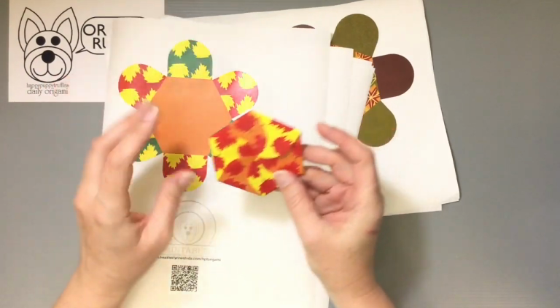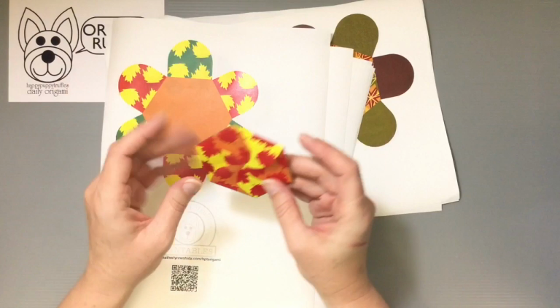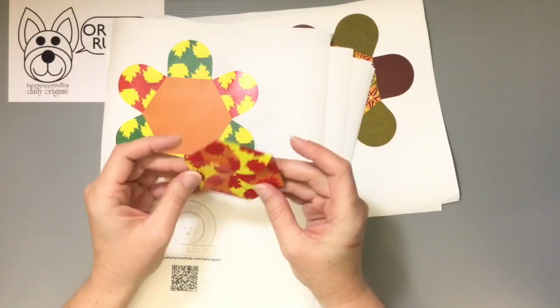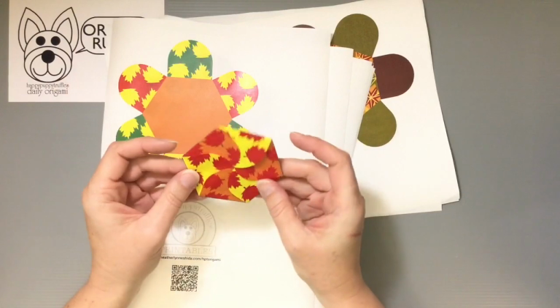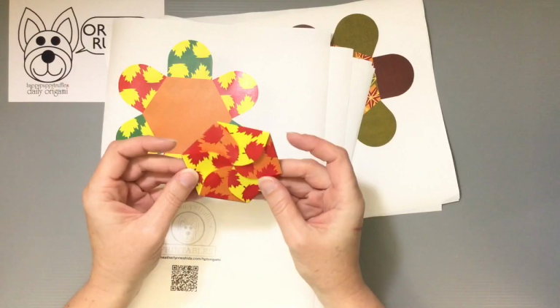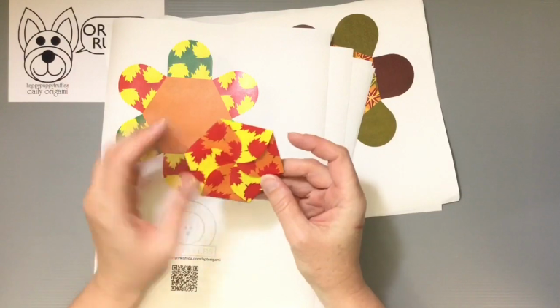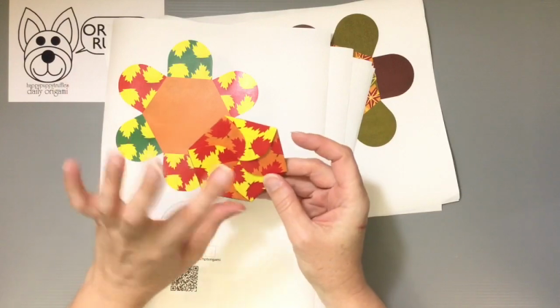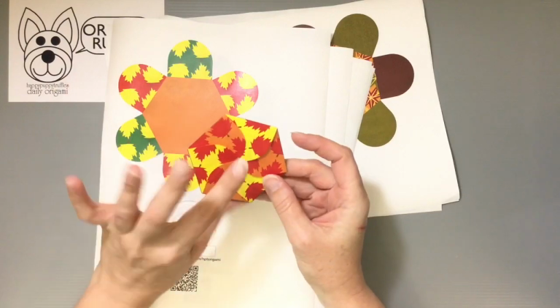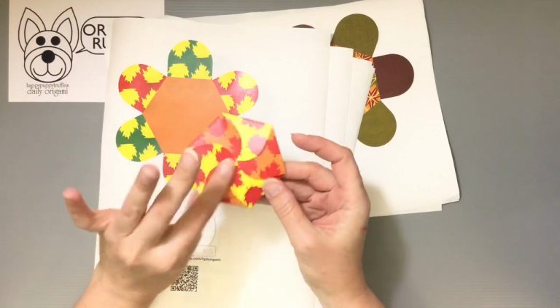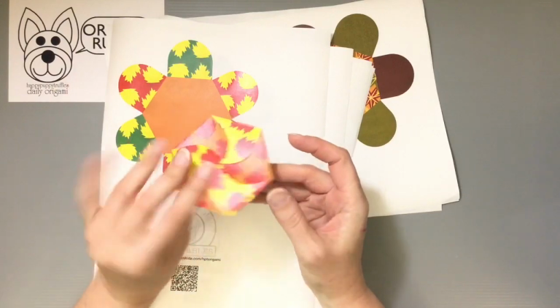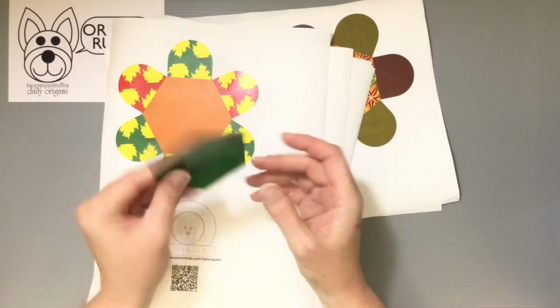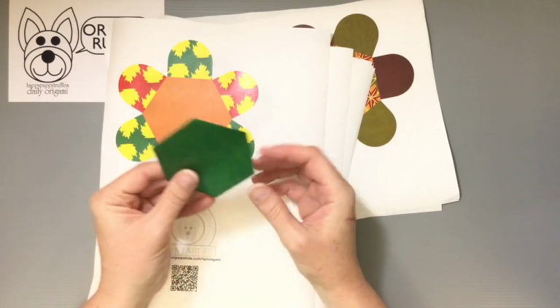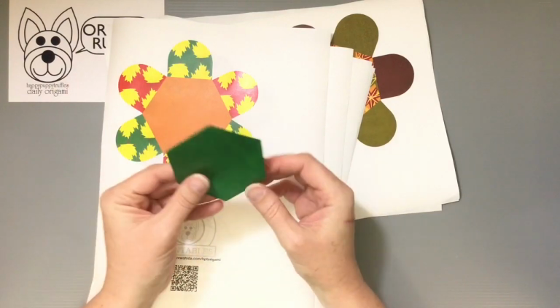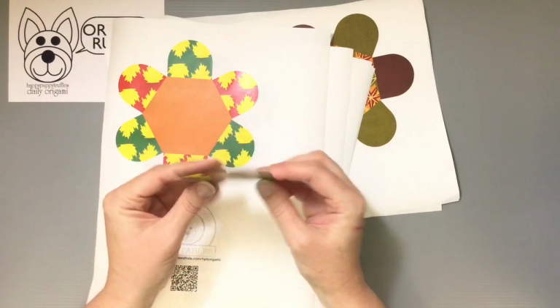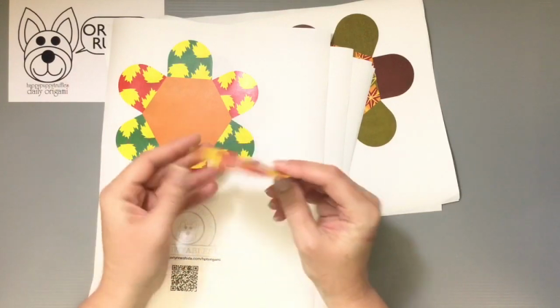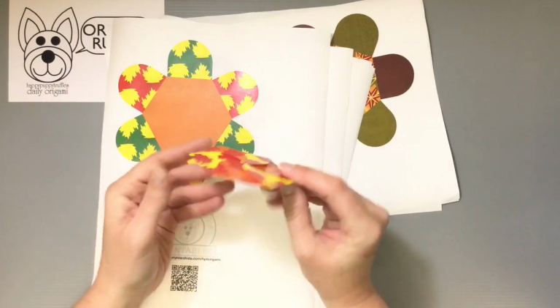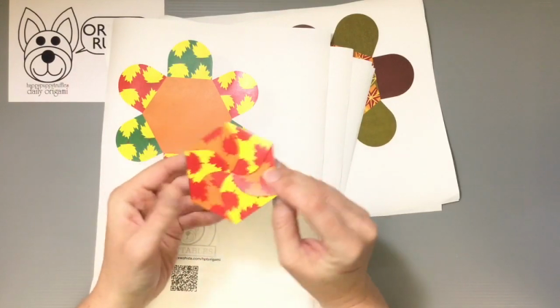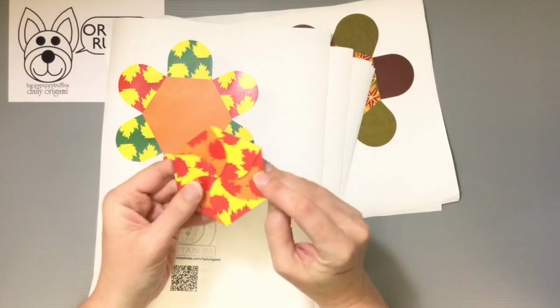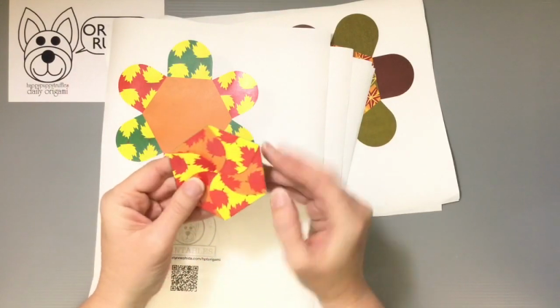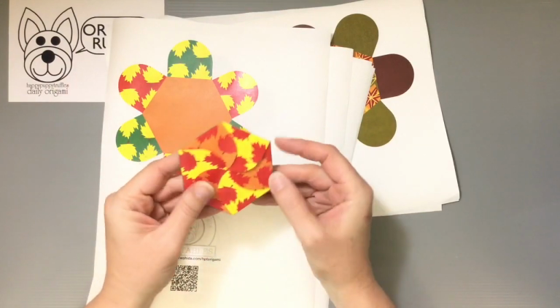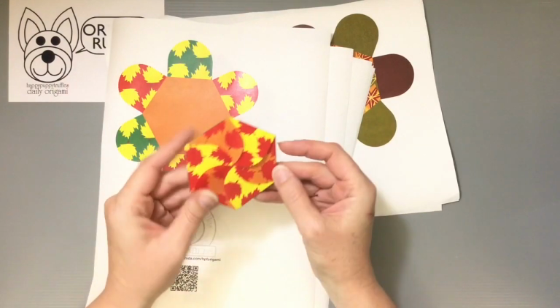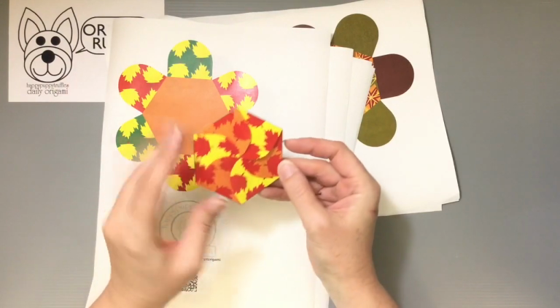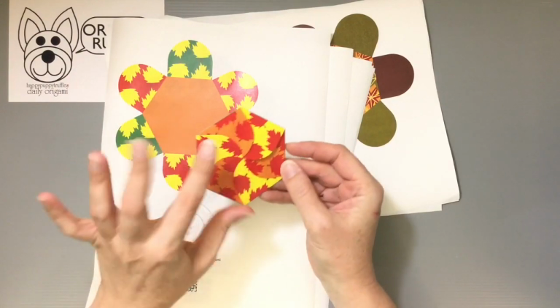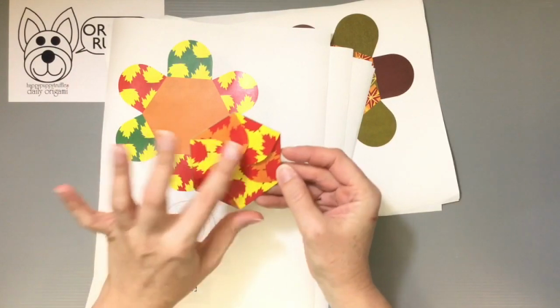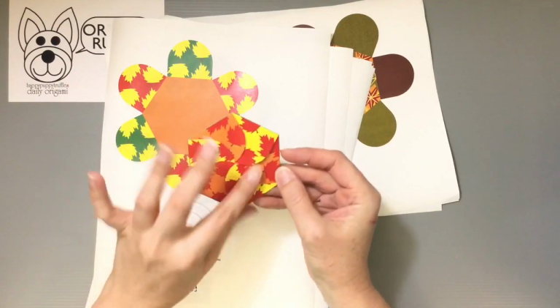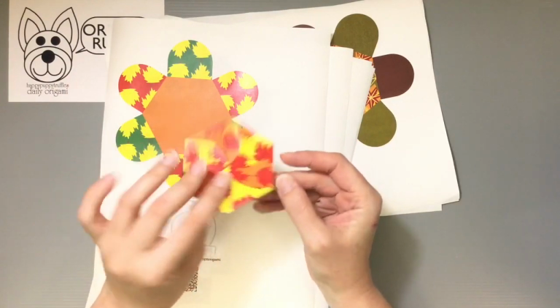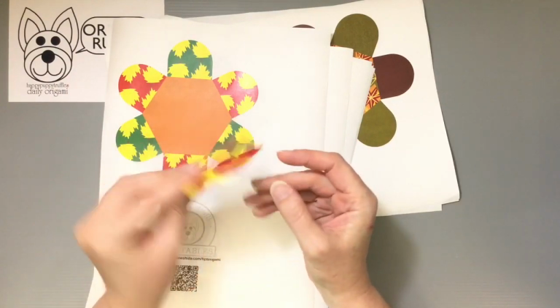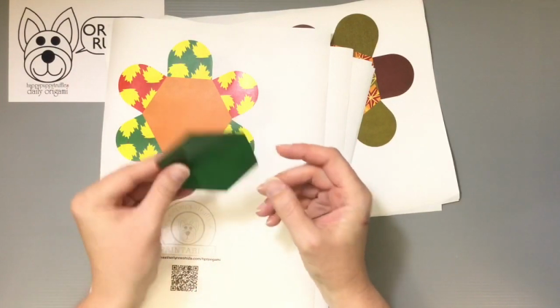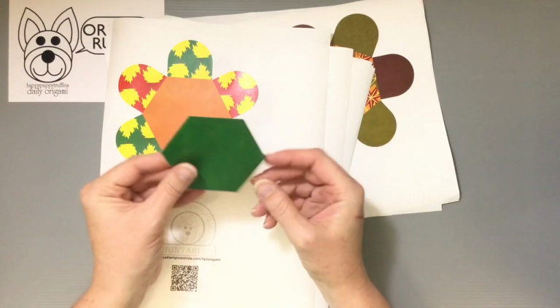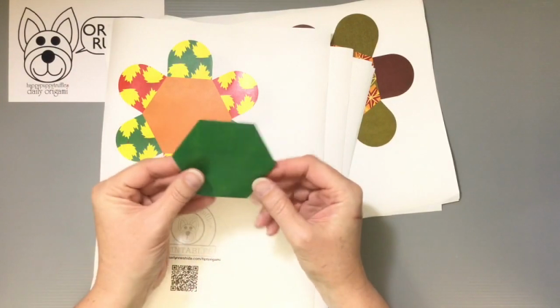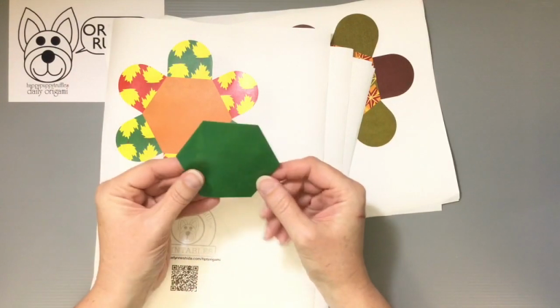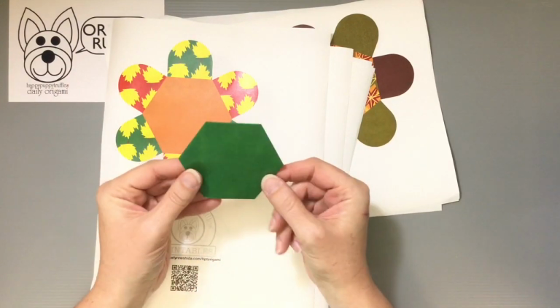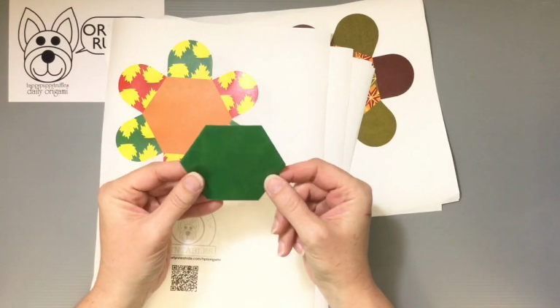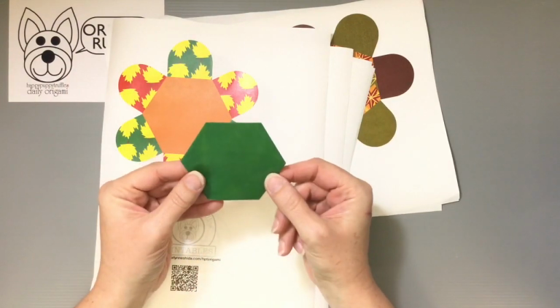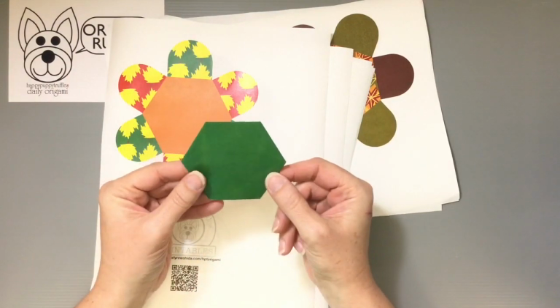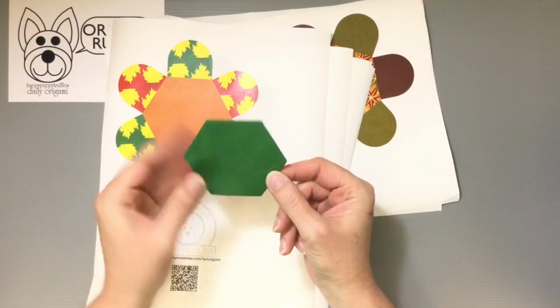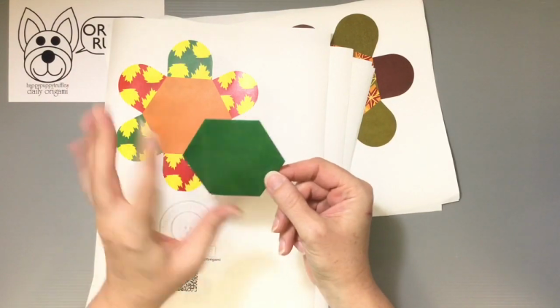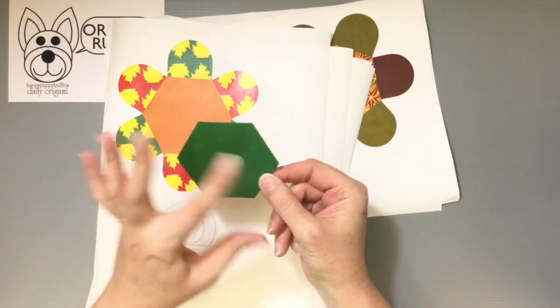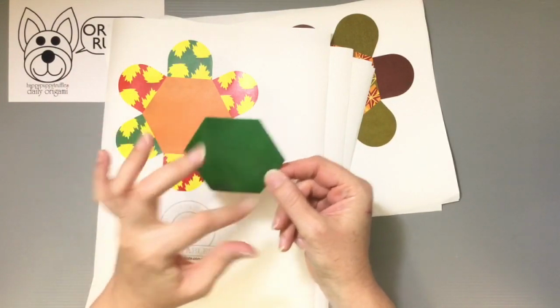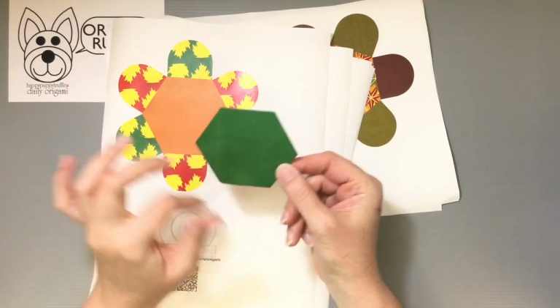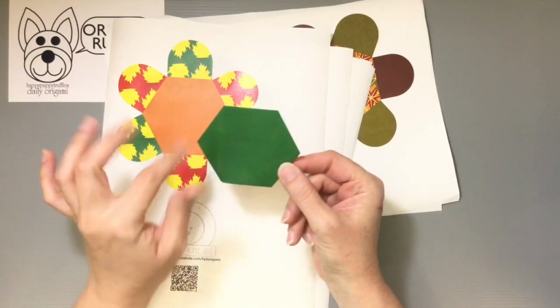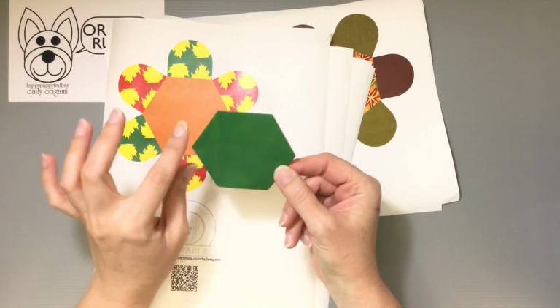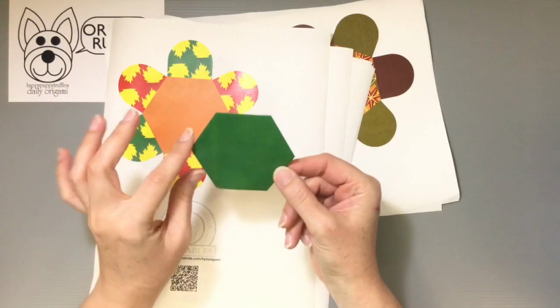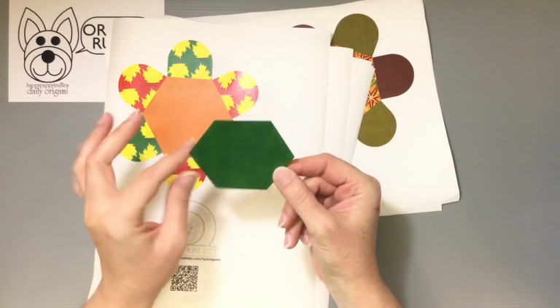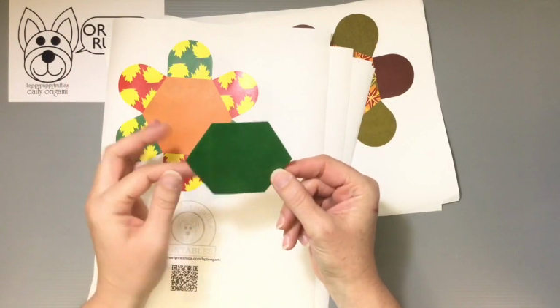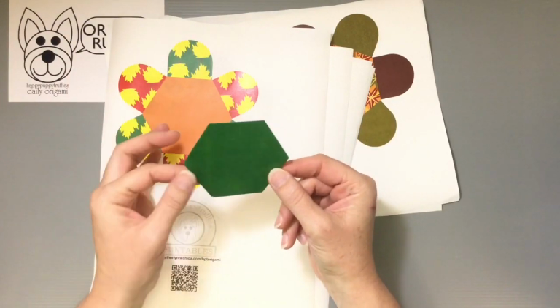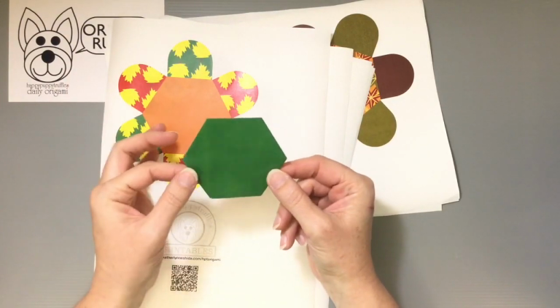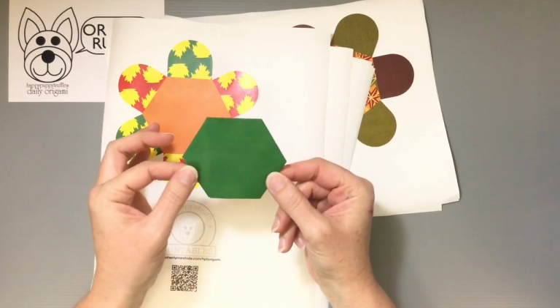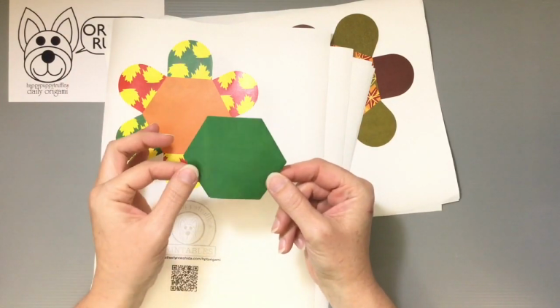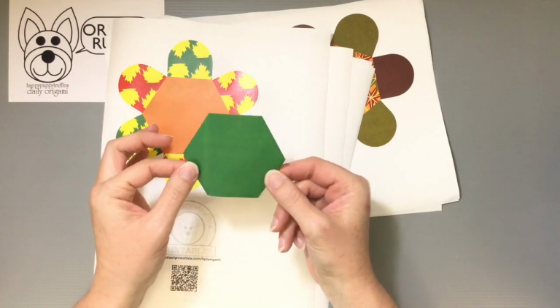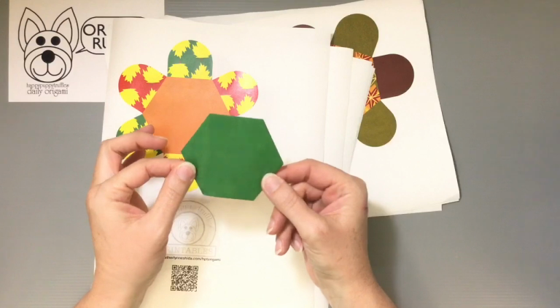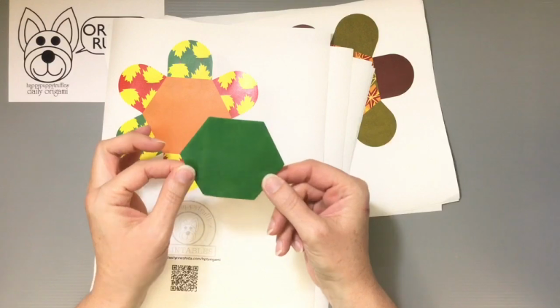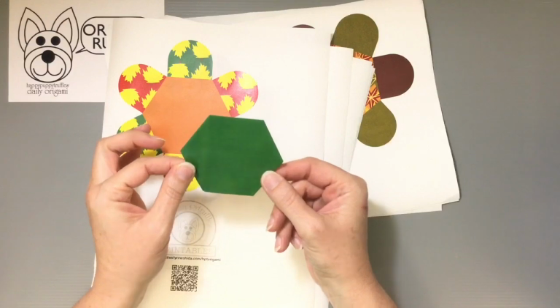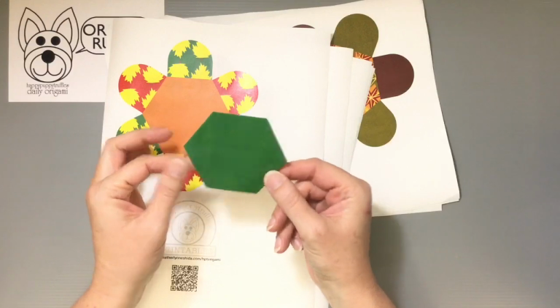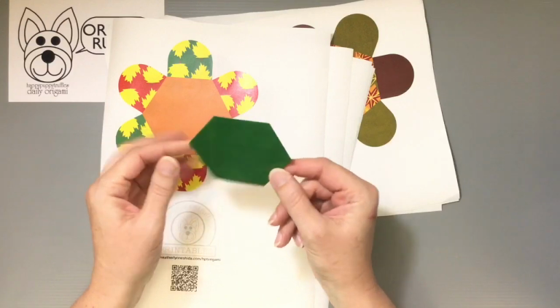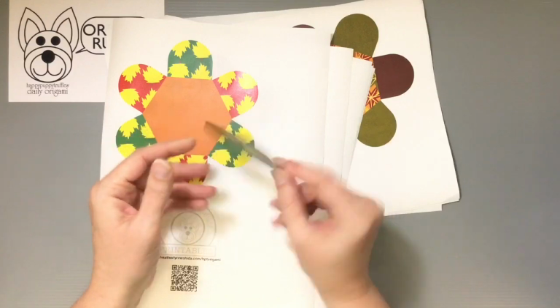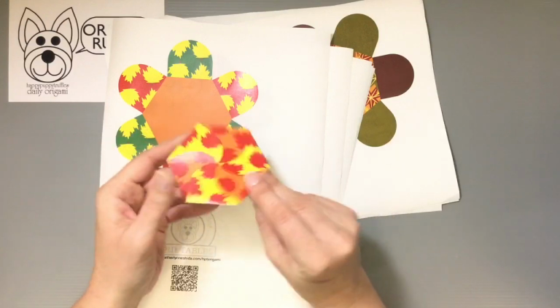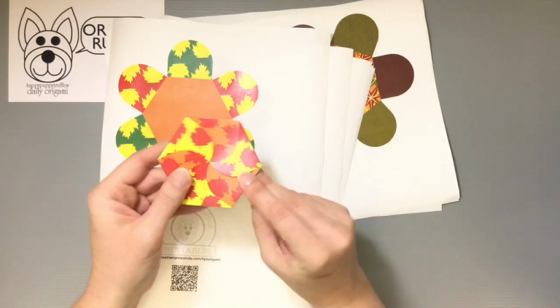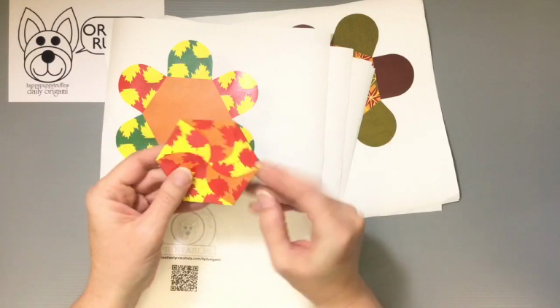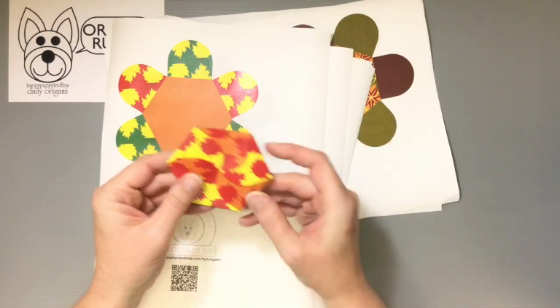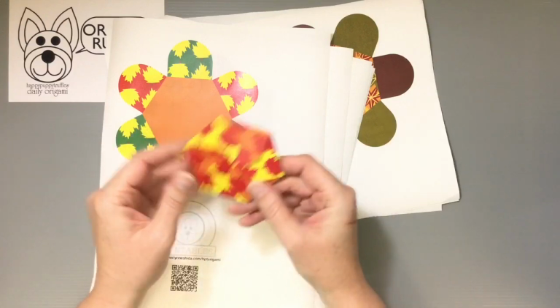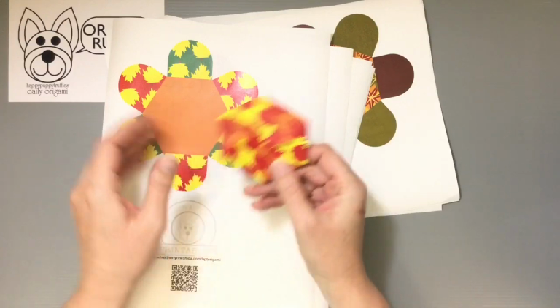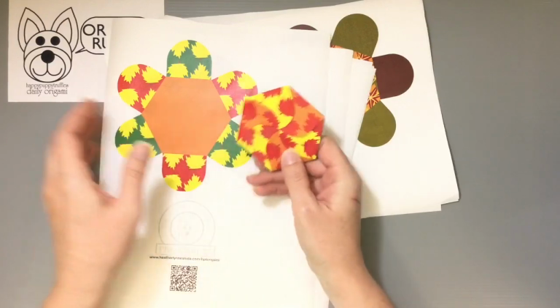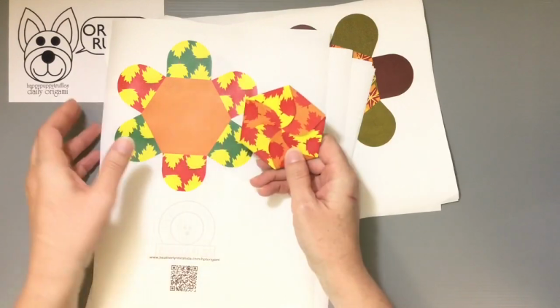It's the flower petal fold — the simple fold here to create like a hexagon-shaped base part here.